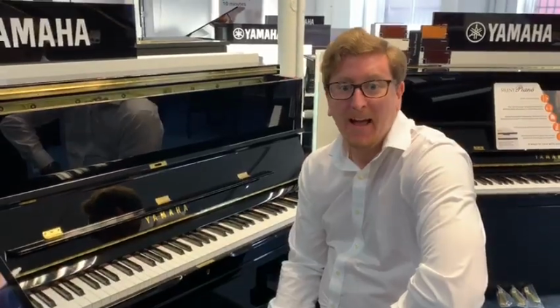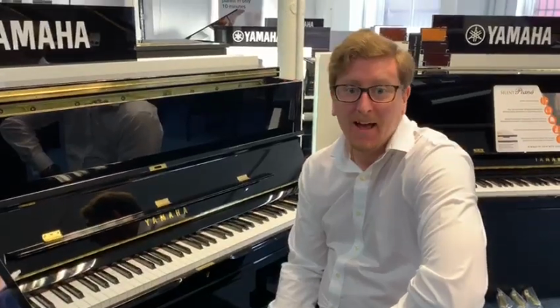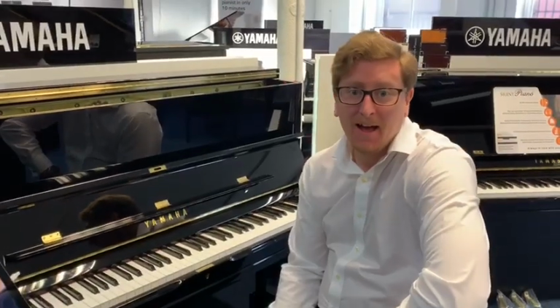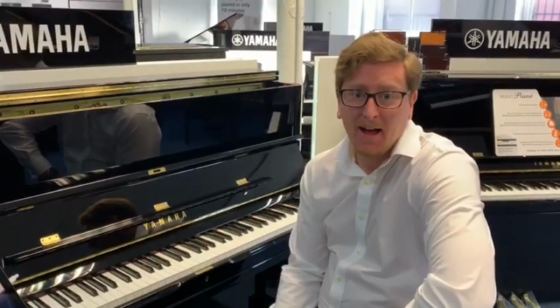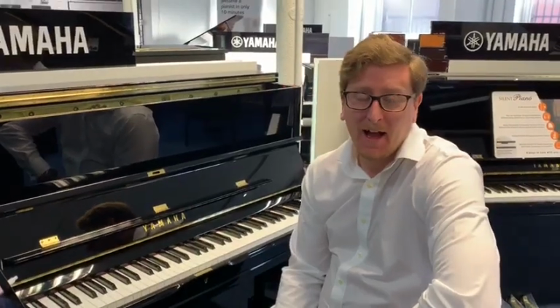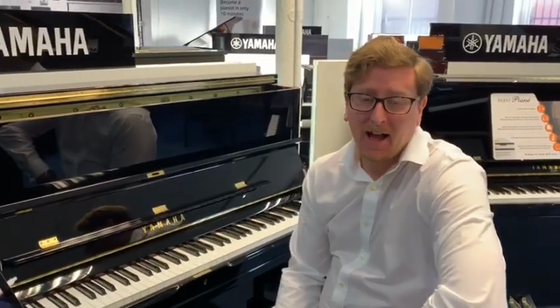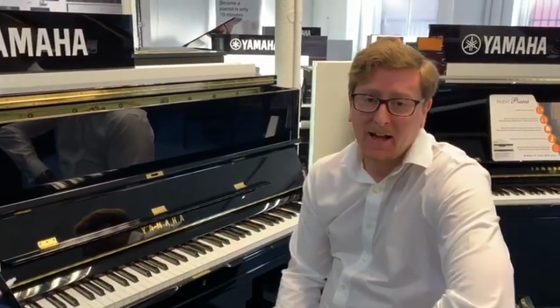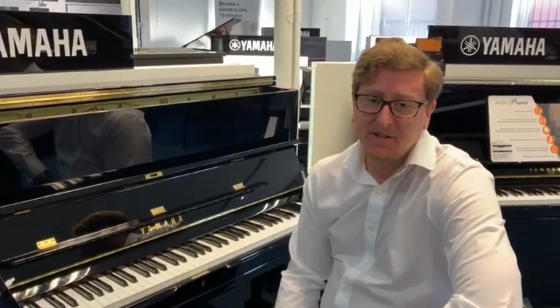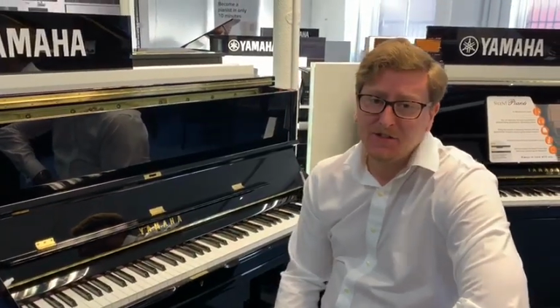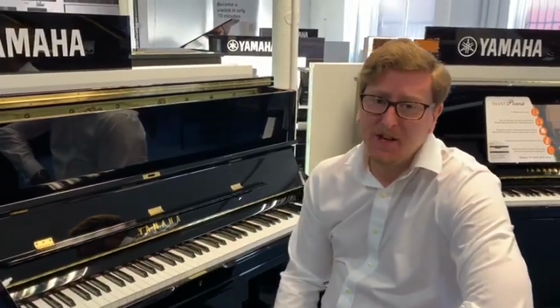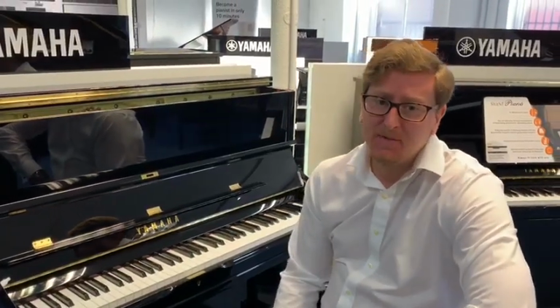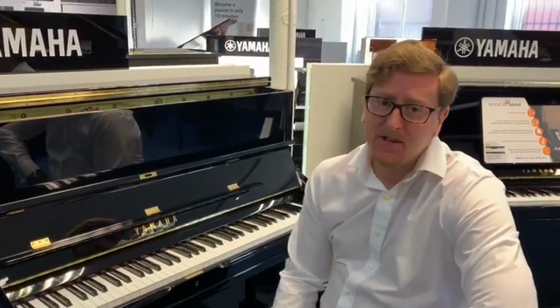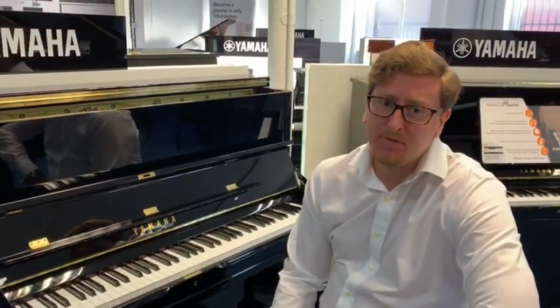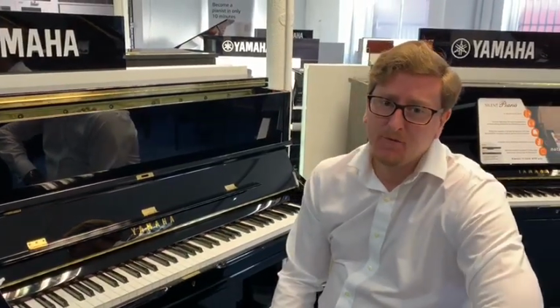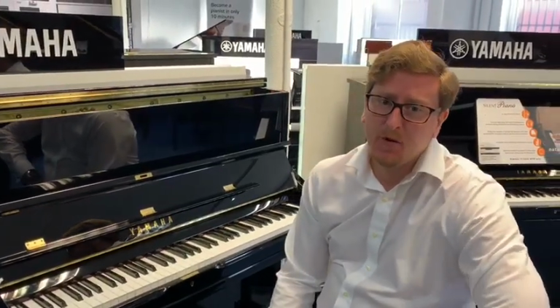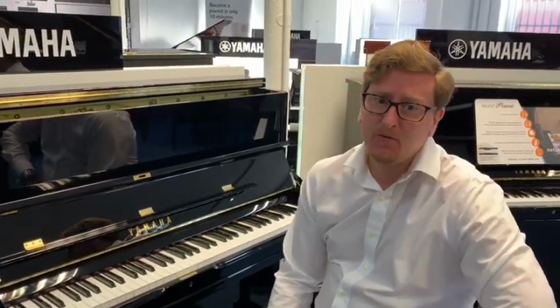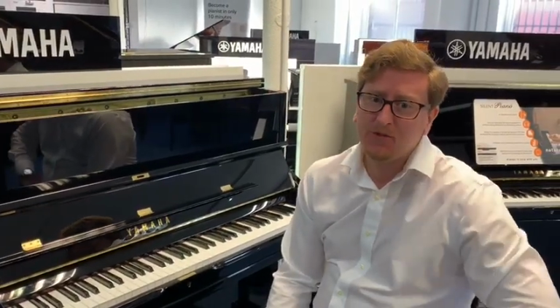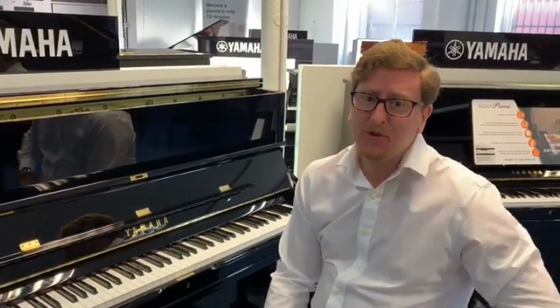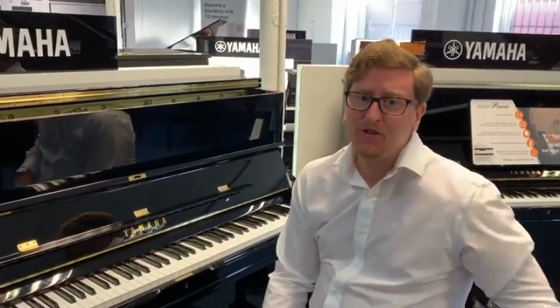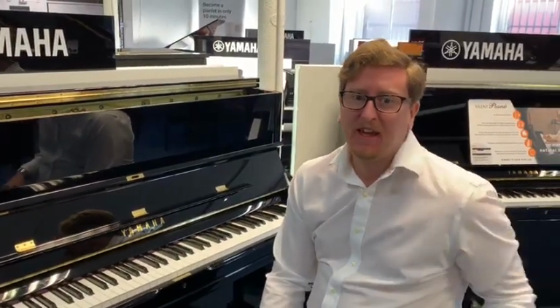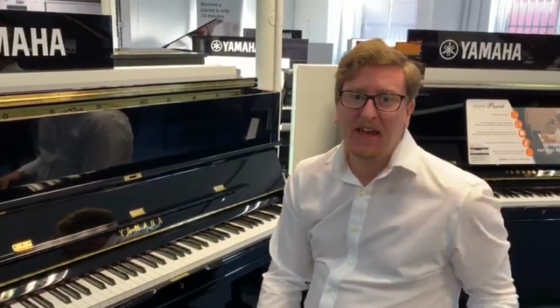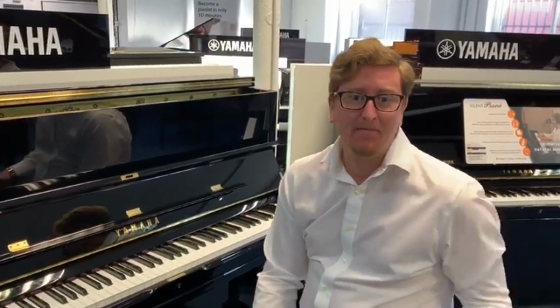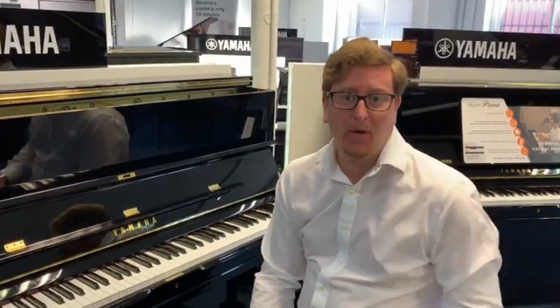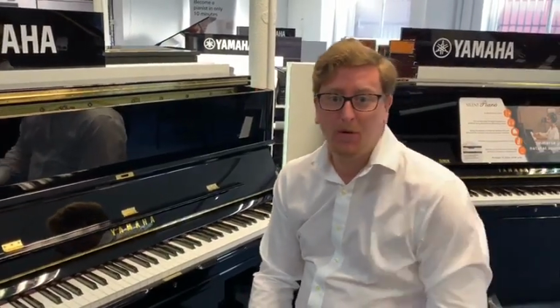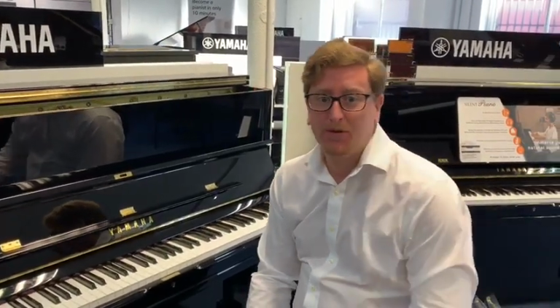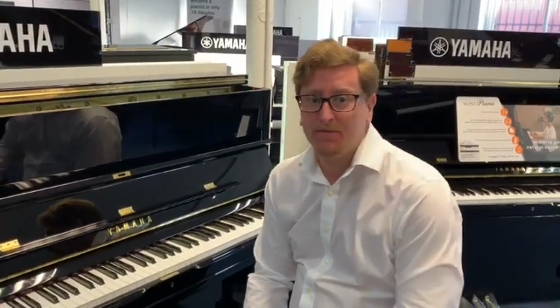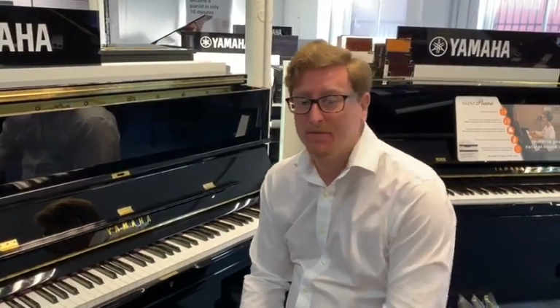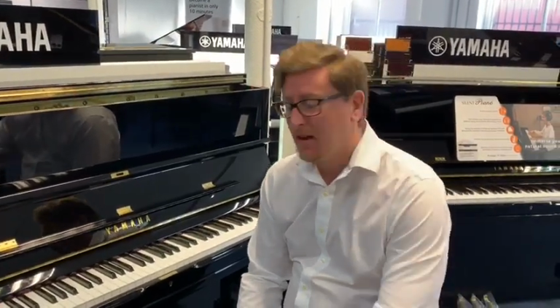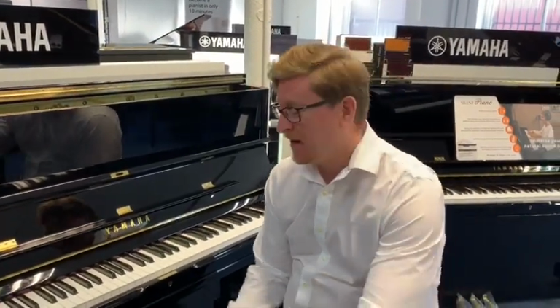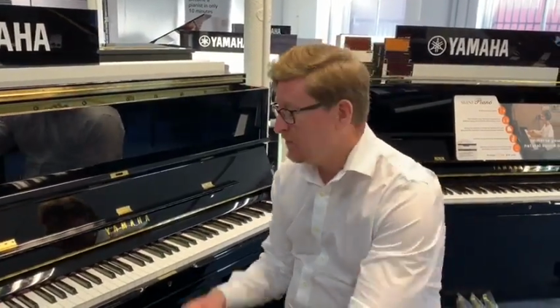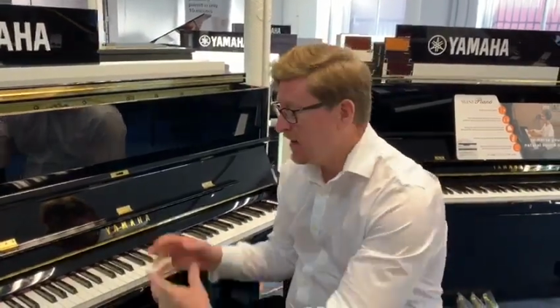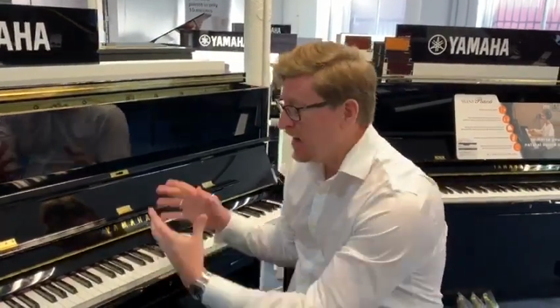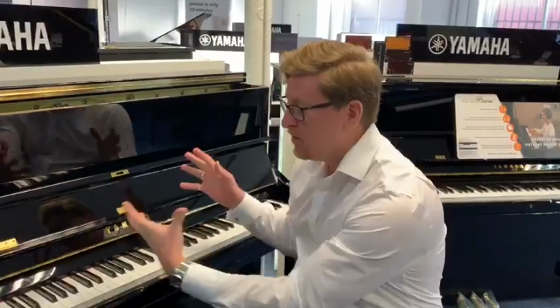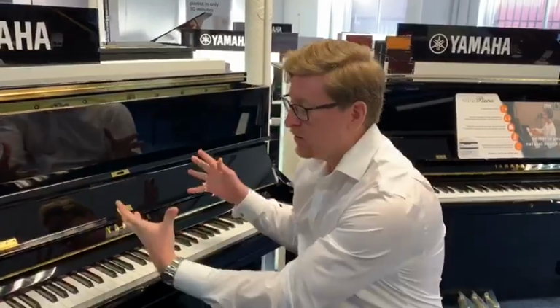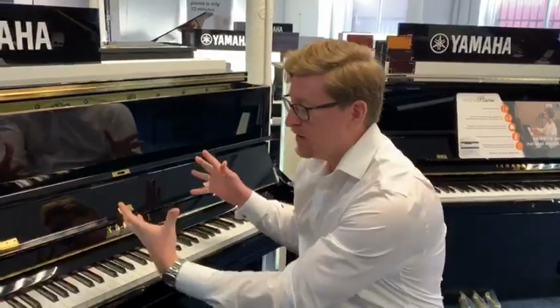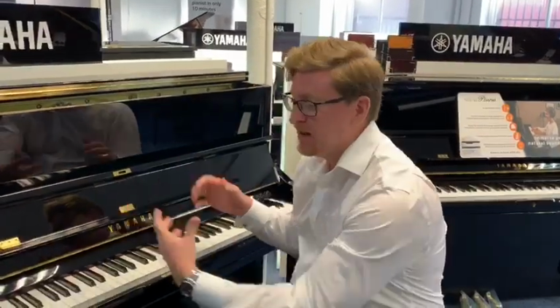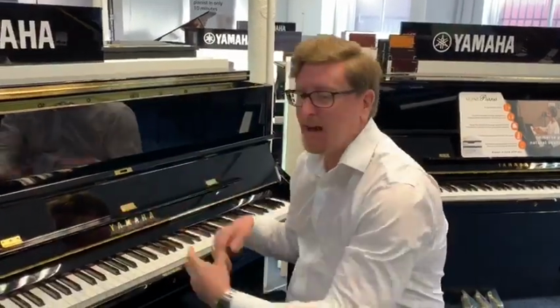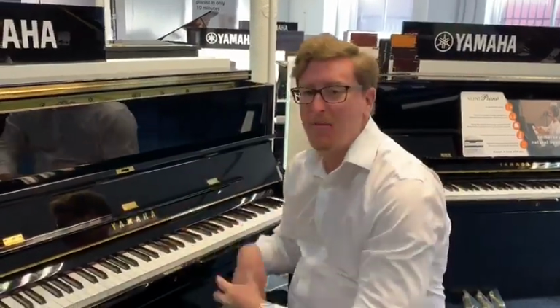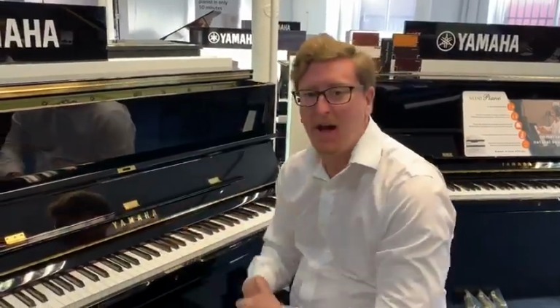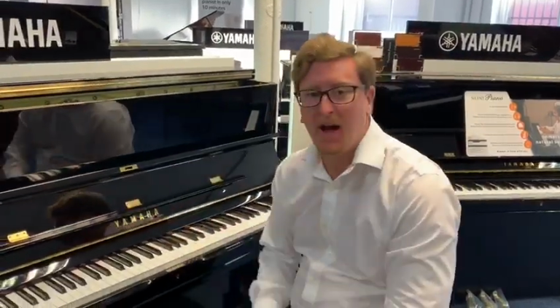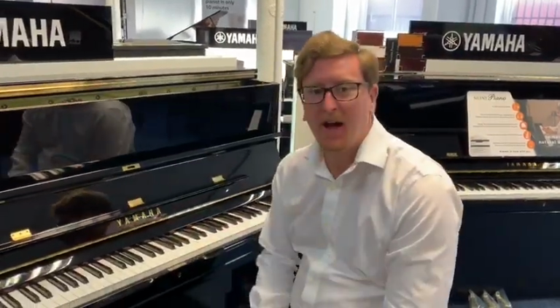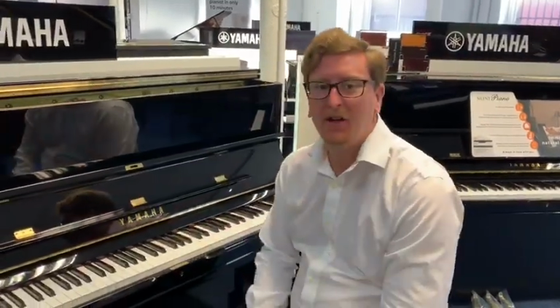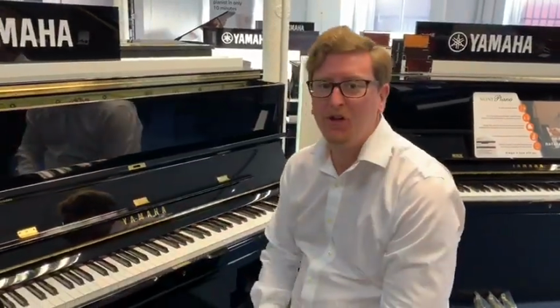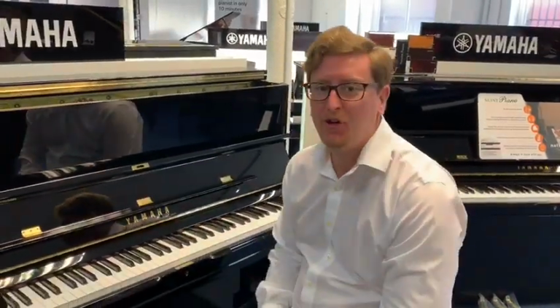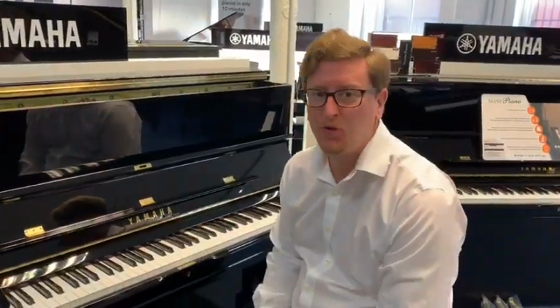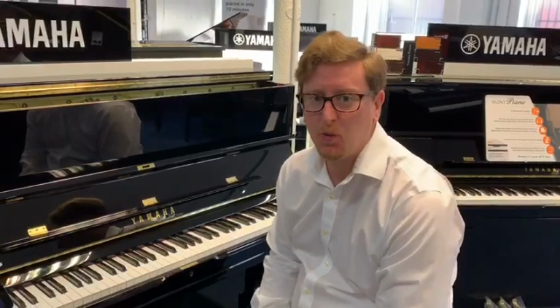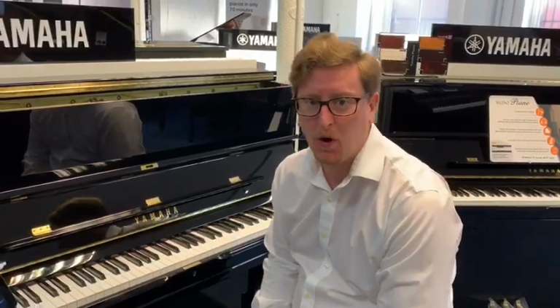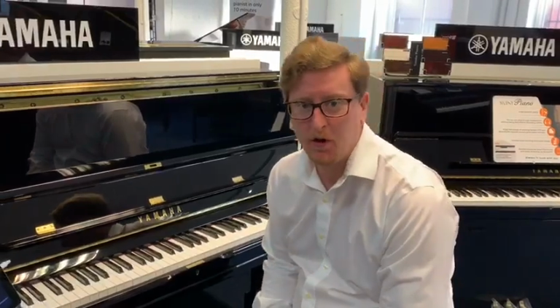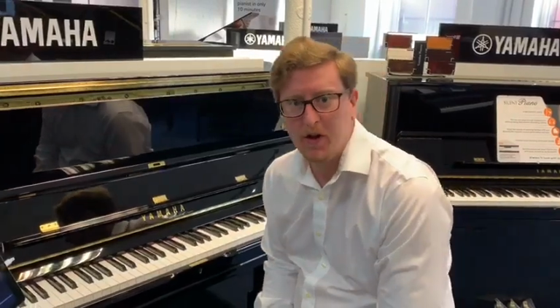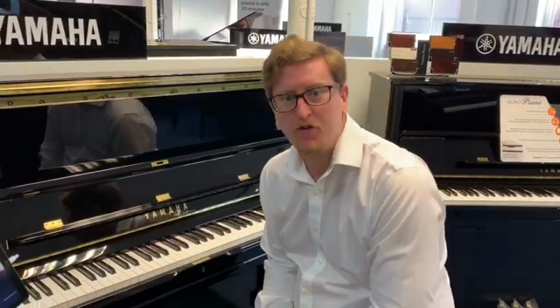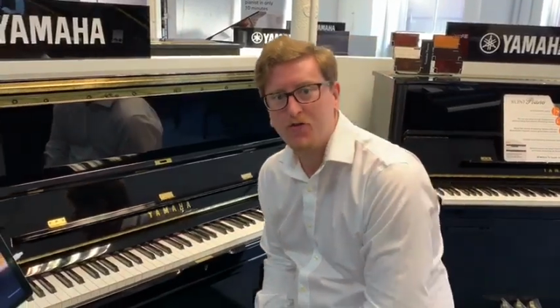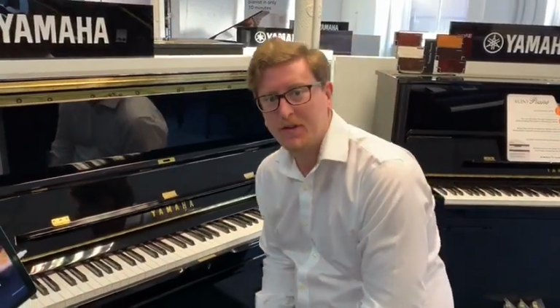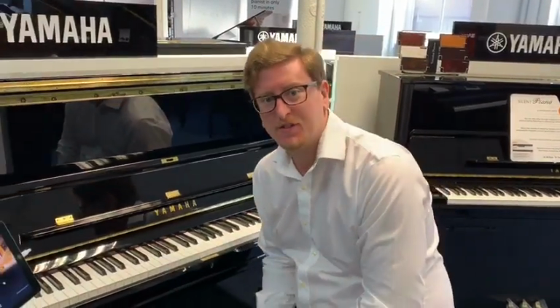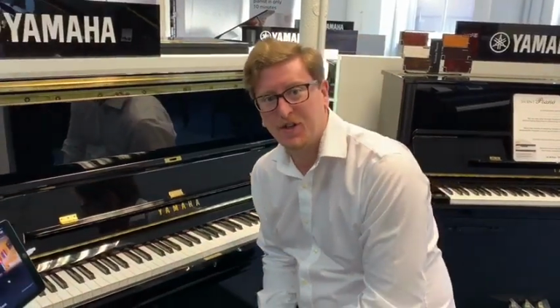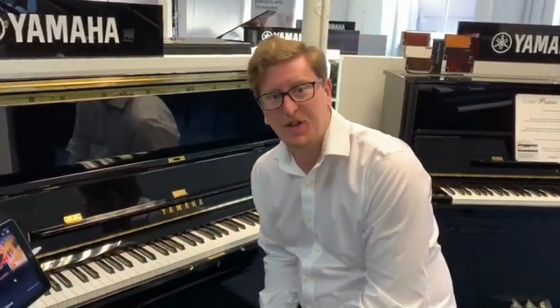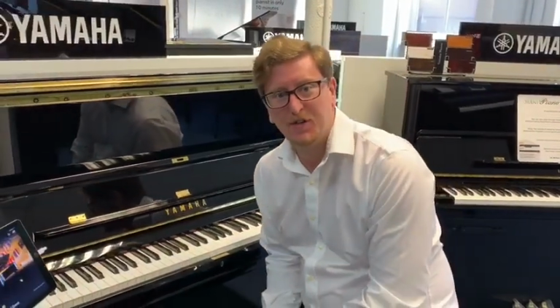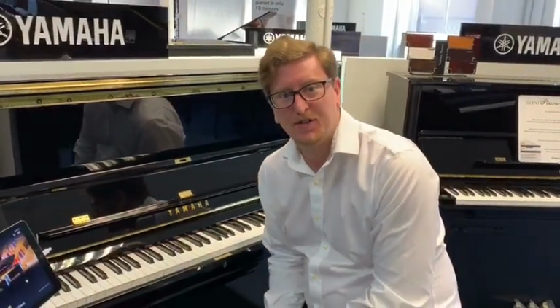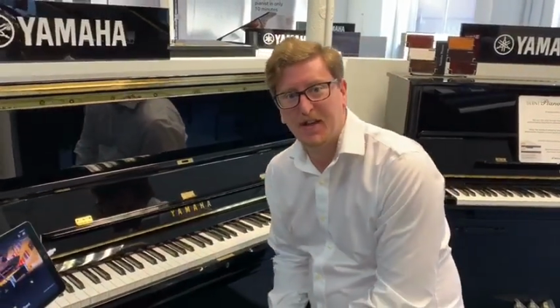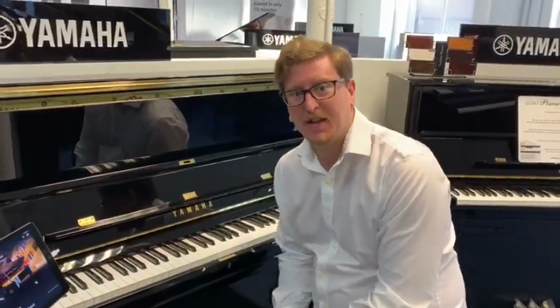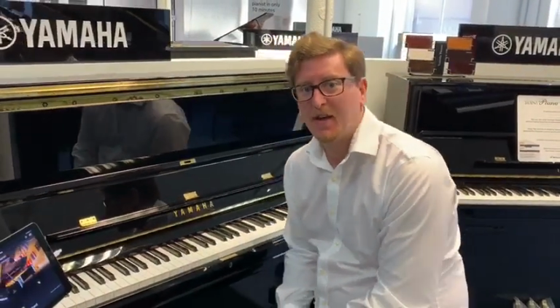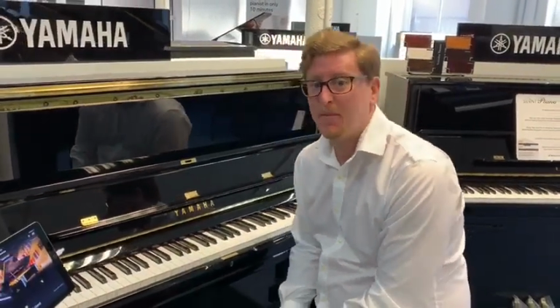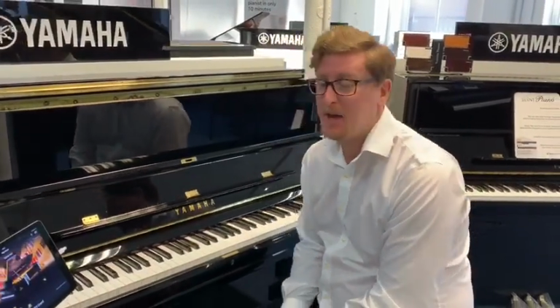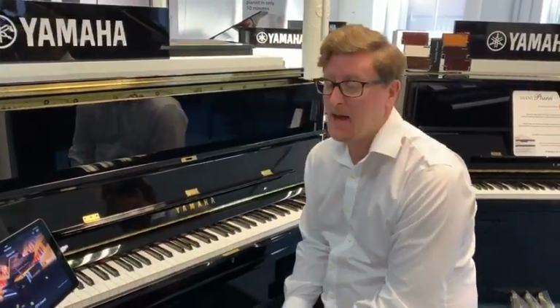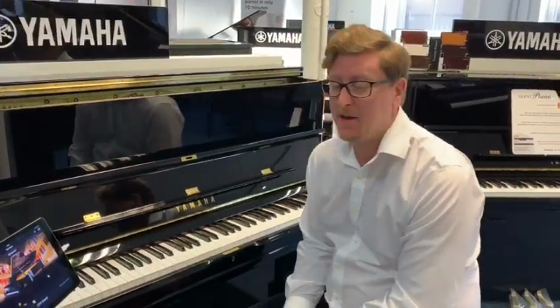Hi guys, it's James here from Rumours Music in Bolton and I'm here with a Yamaha U1 TransAcoustic Piano.